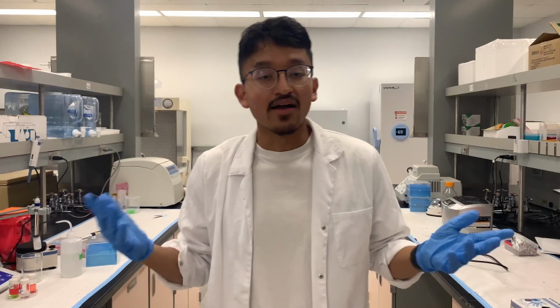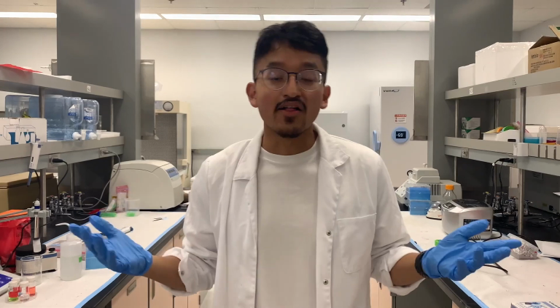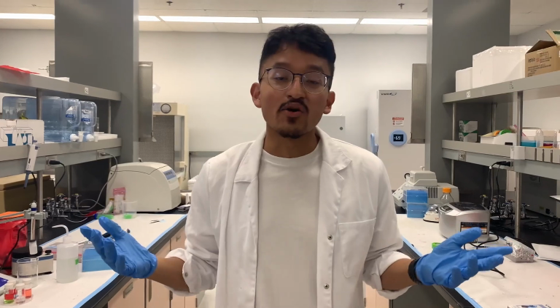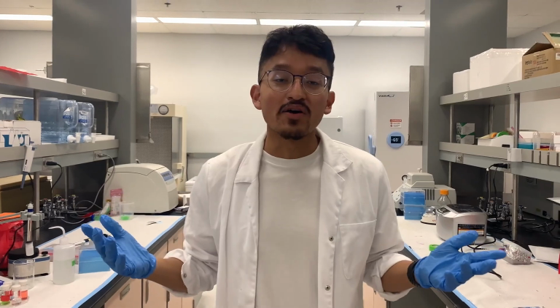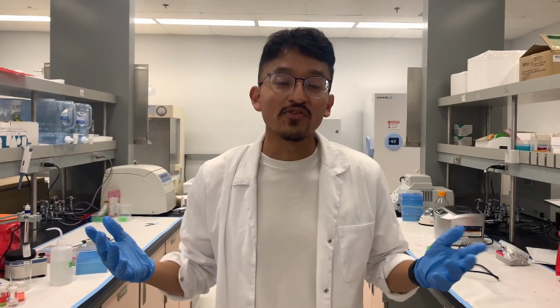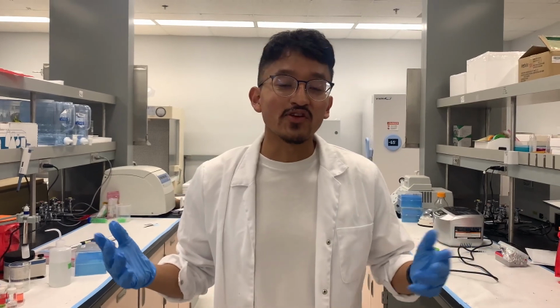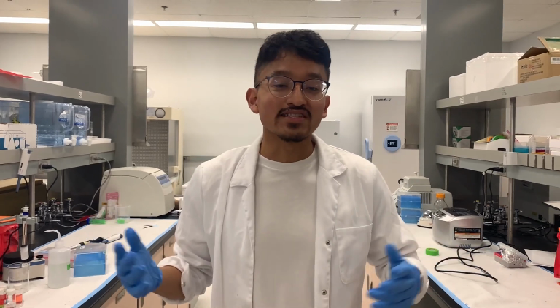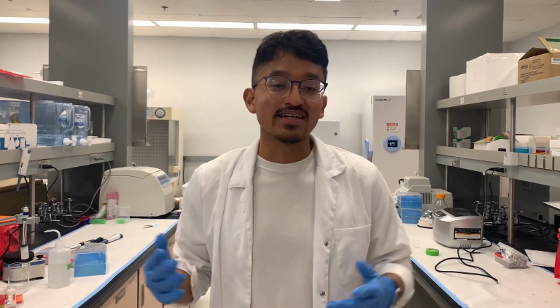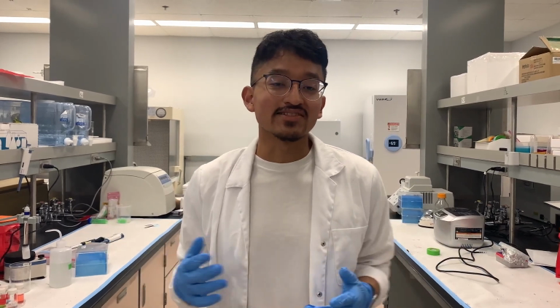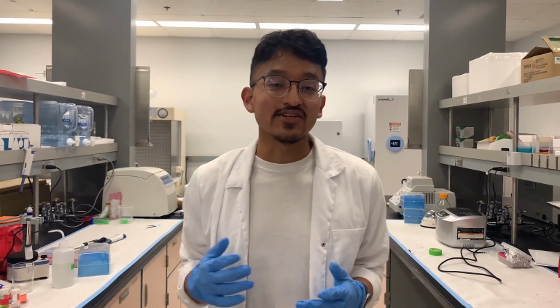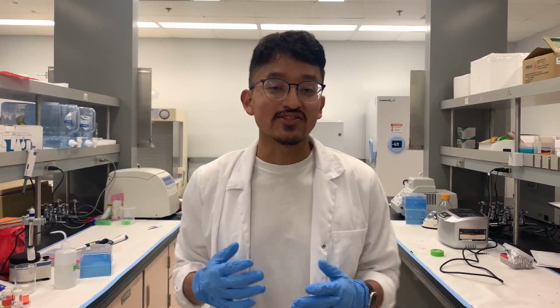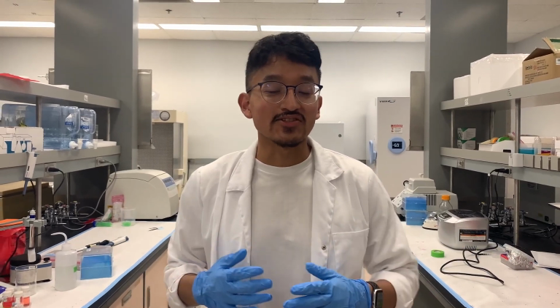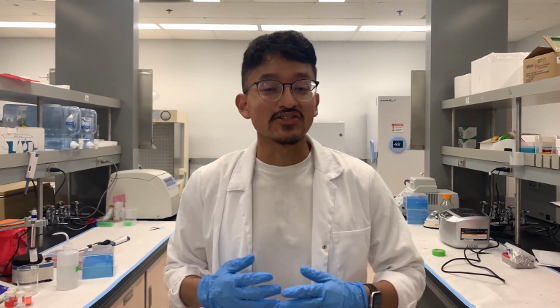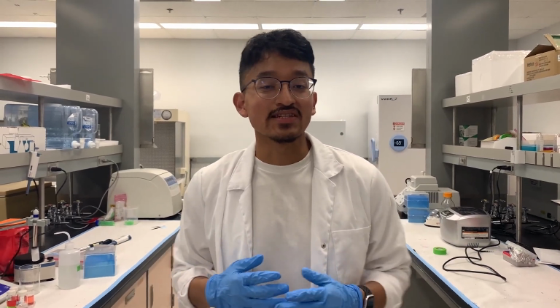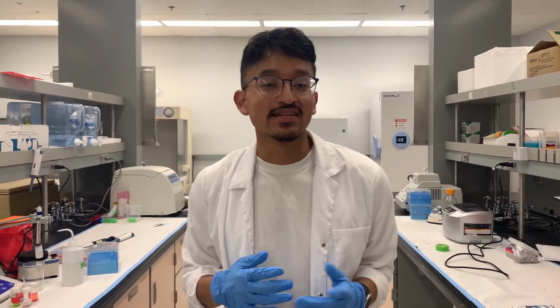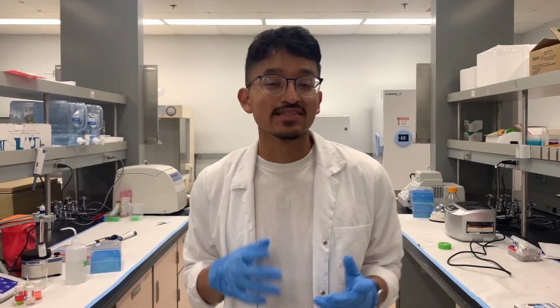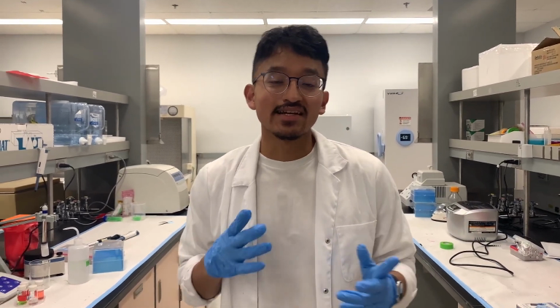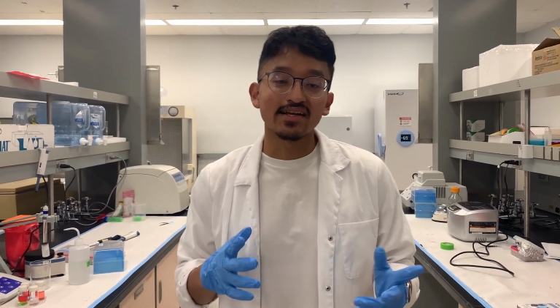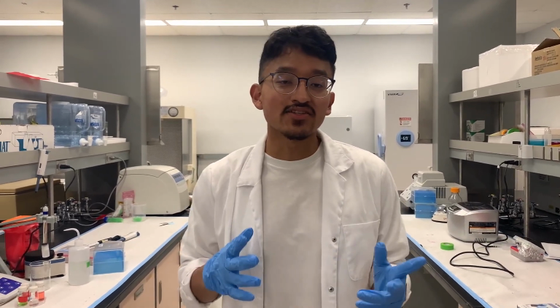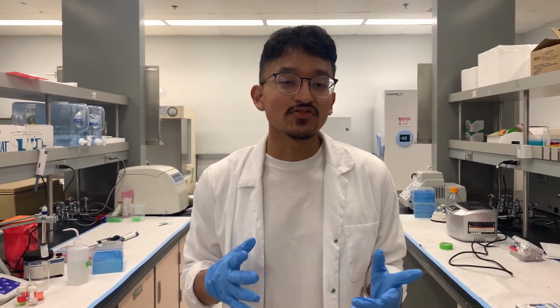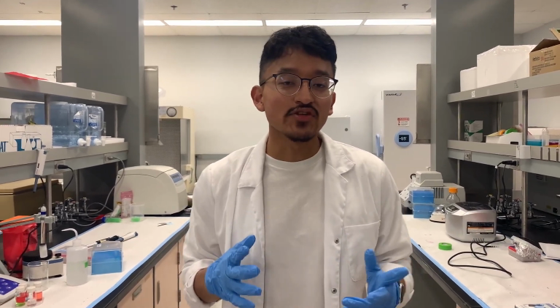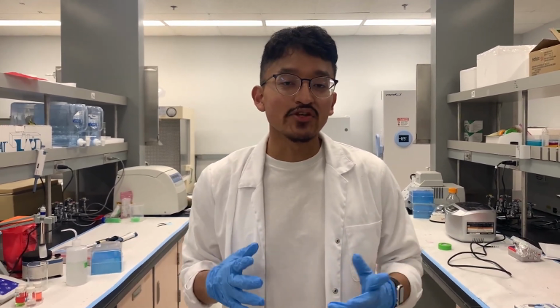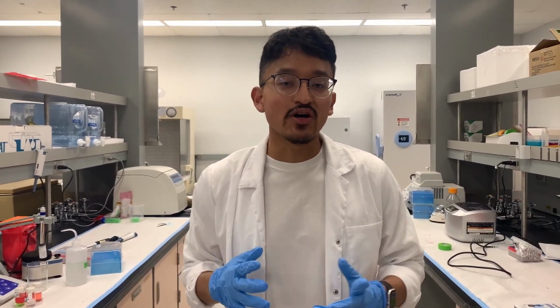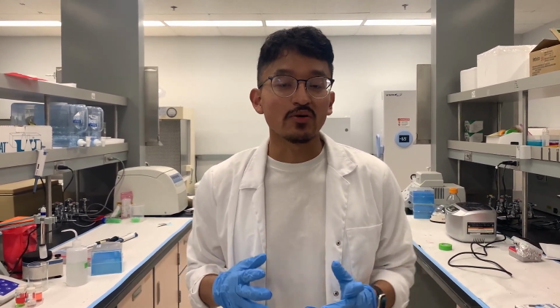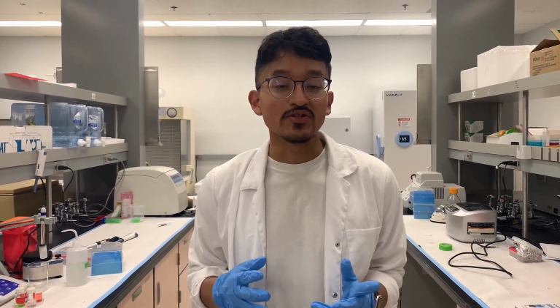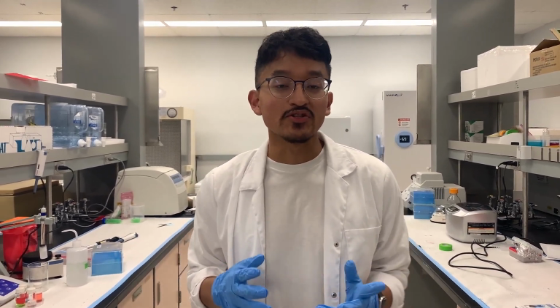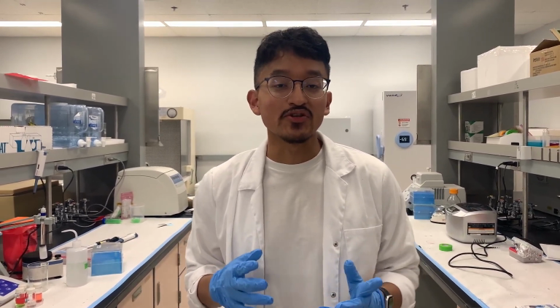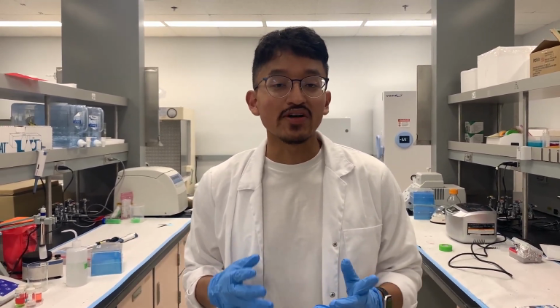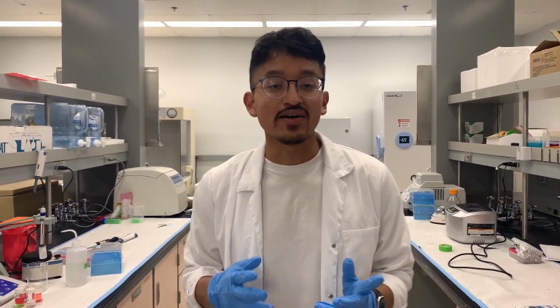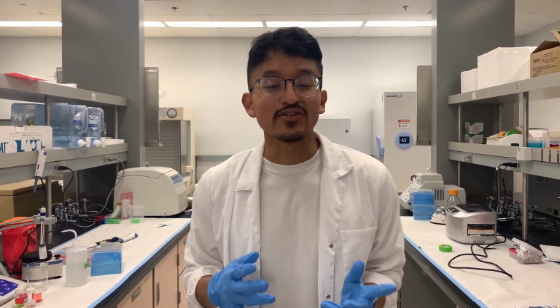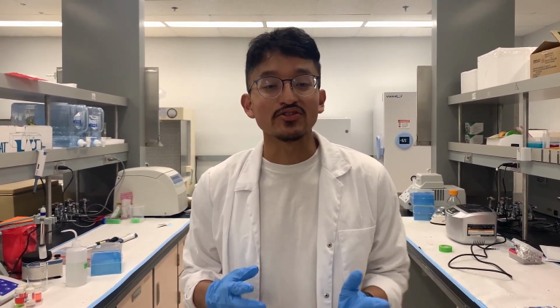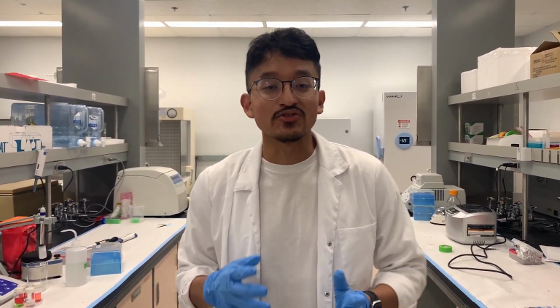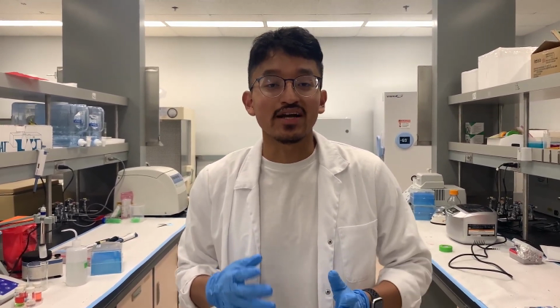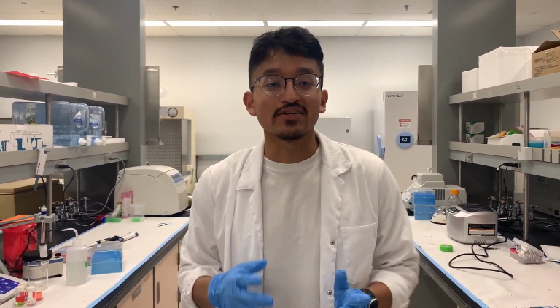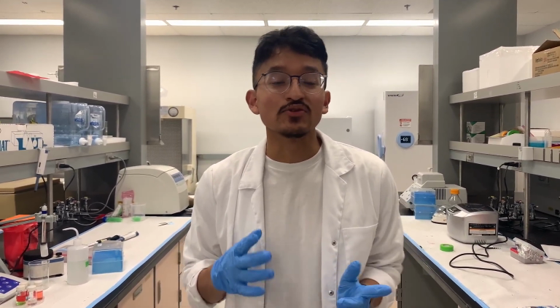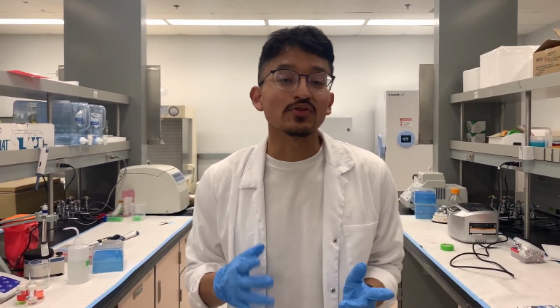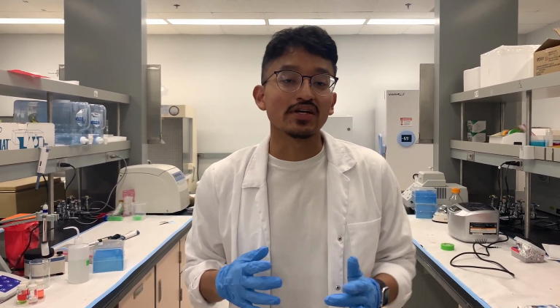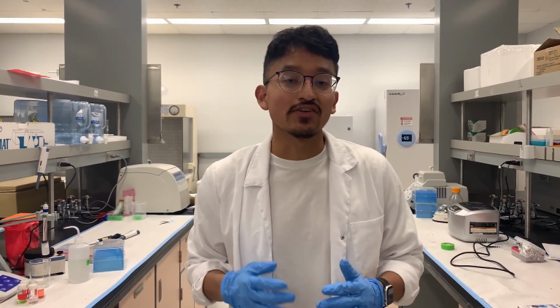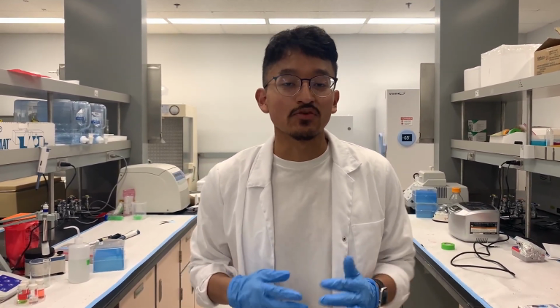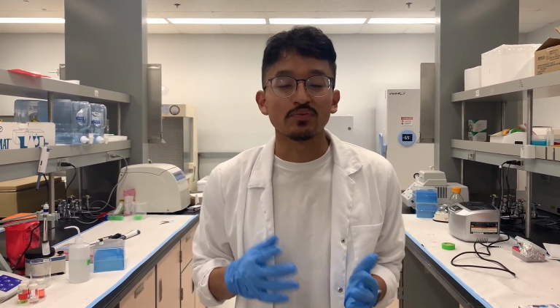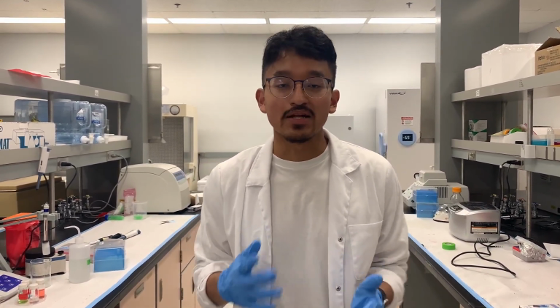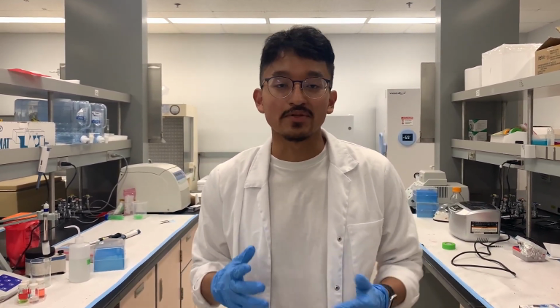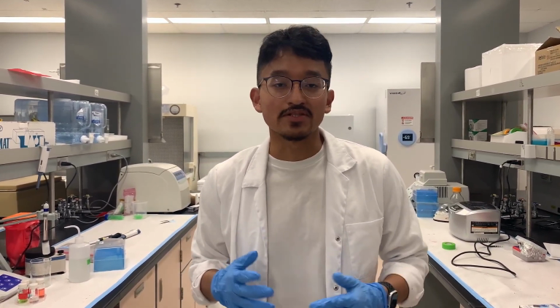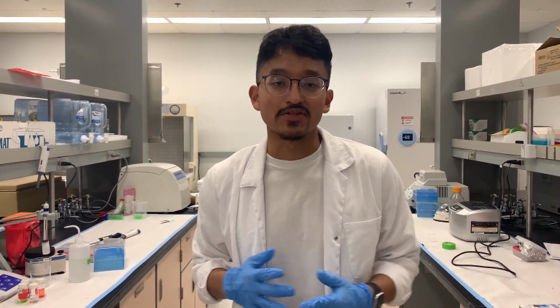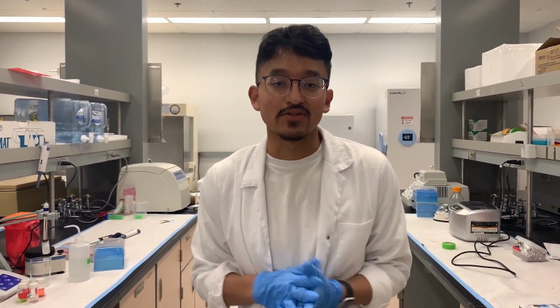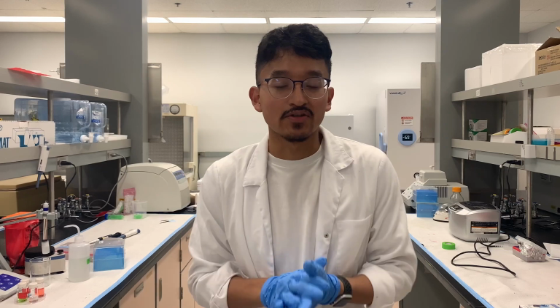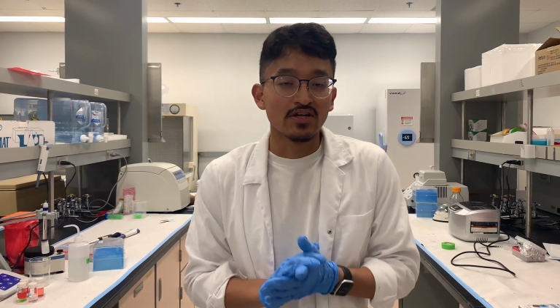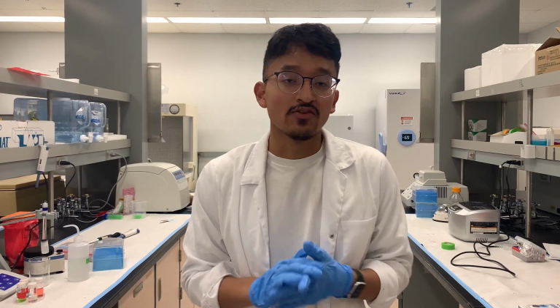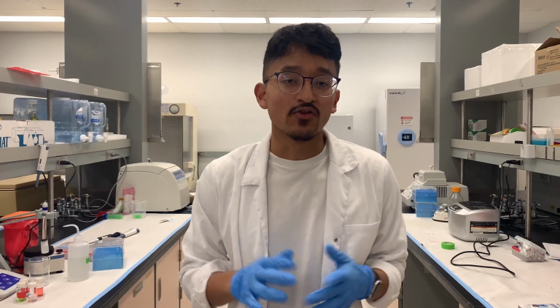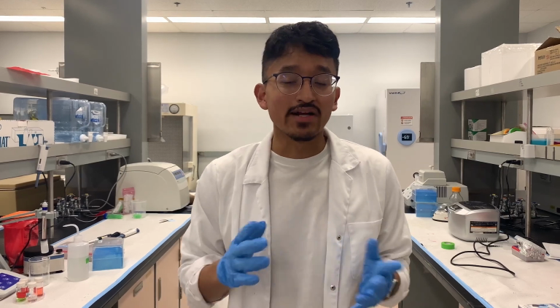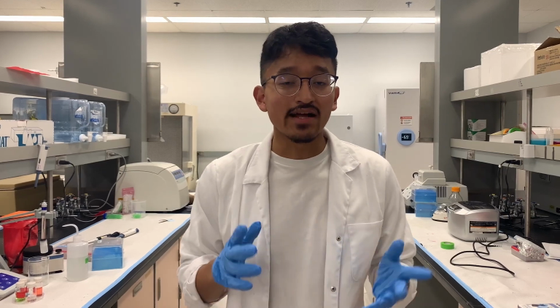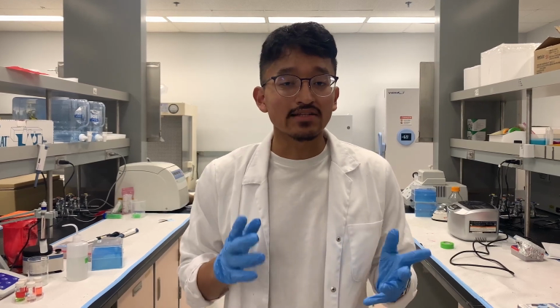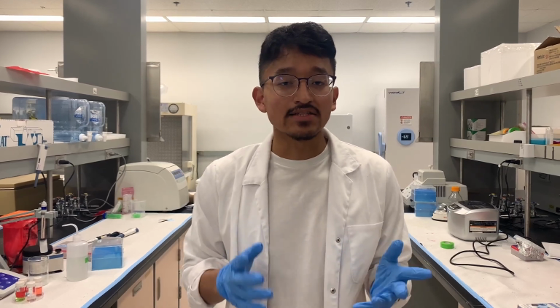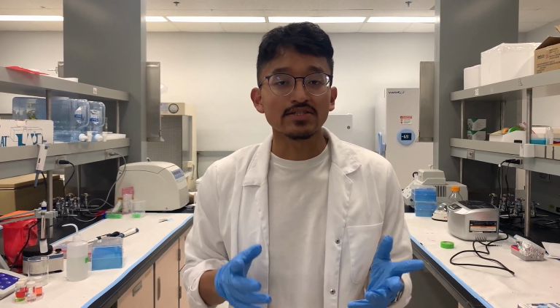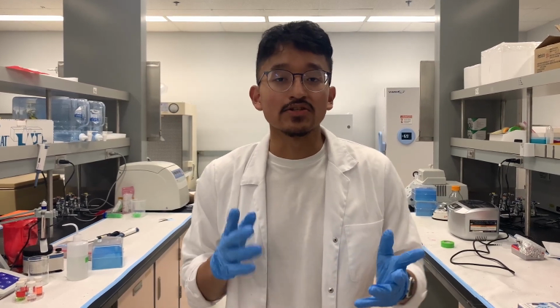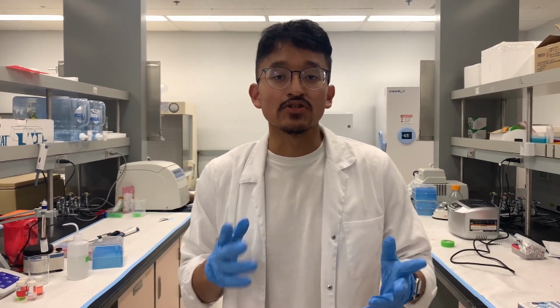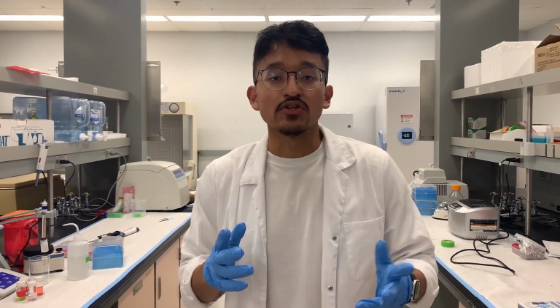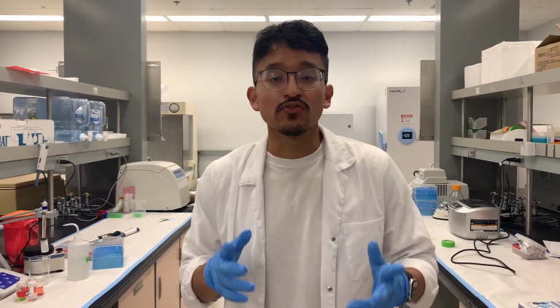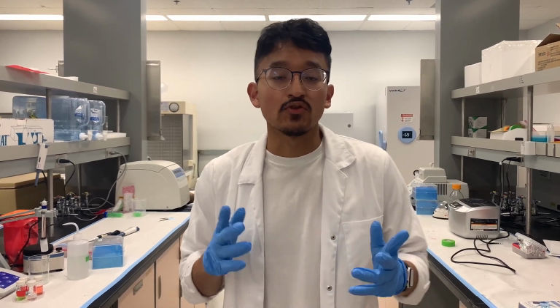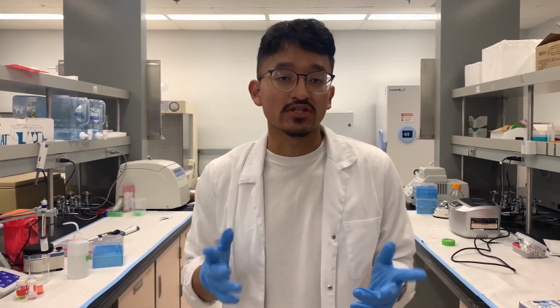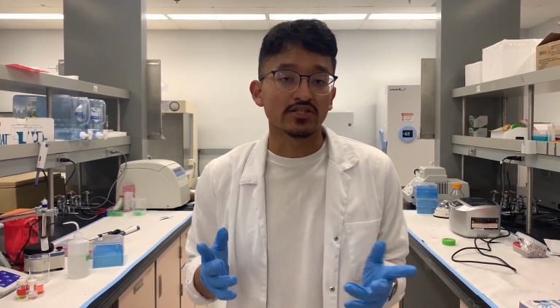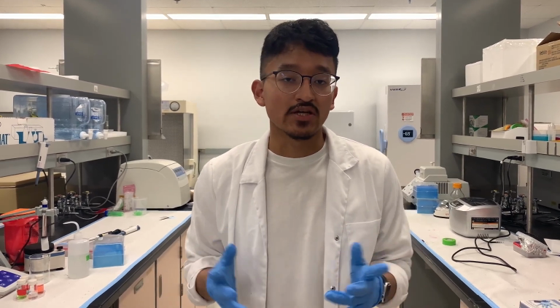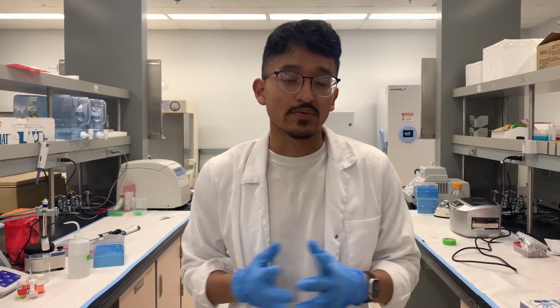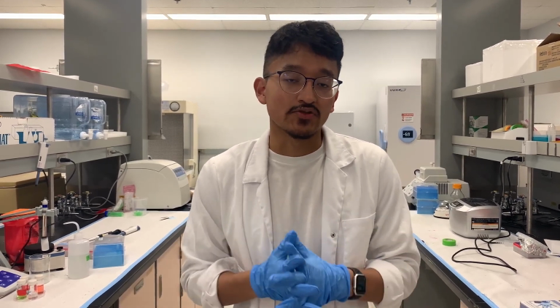Hello my fellow science hustlers. Today in this video I will be showing you how to extract nucleotide from plant material for analysis under flow cytometry.